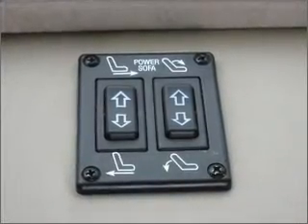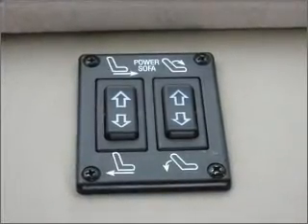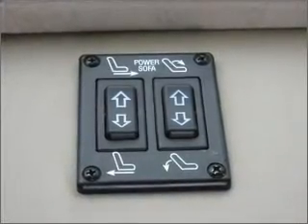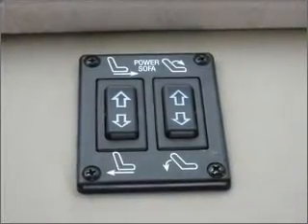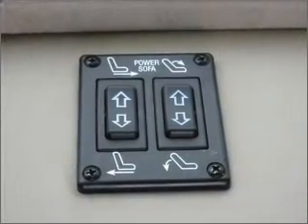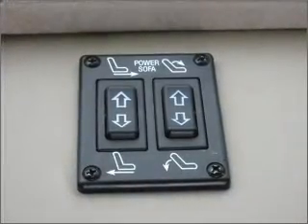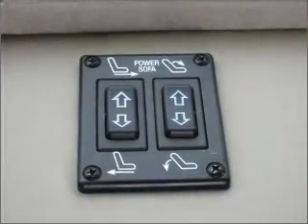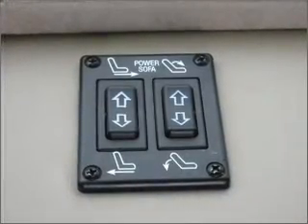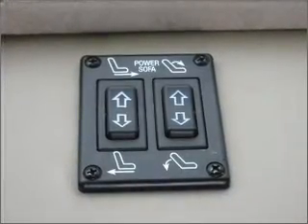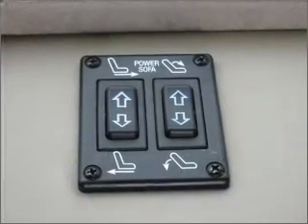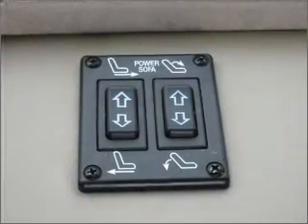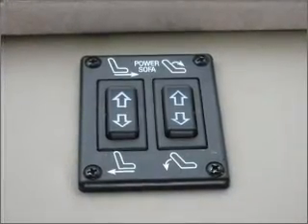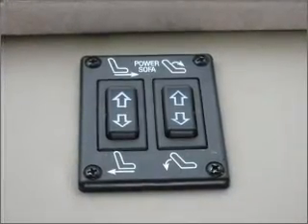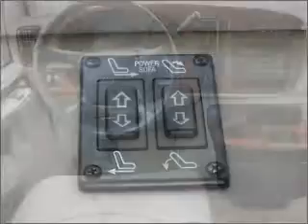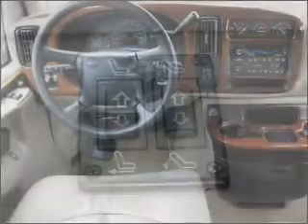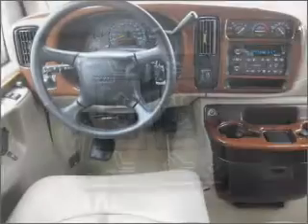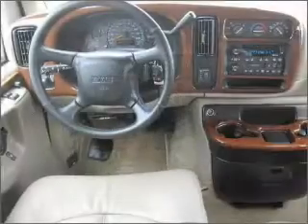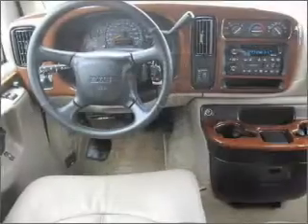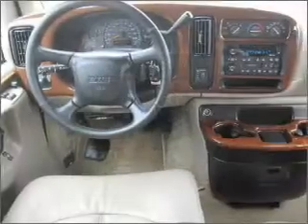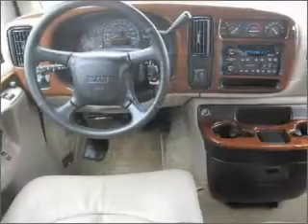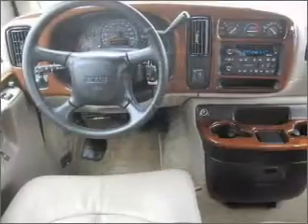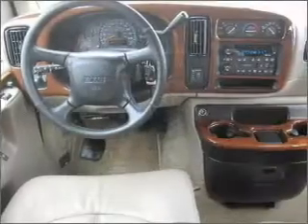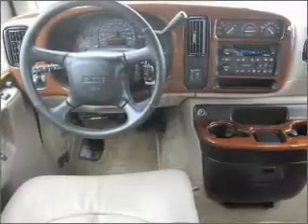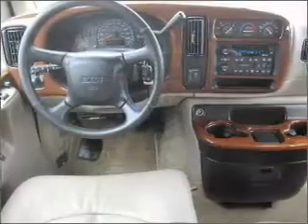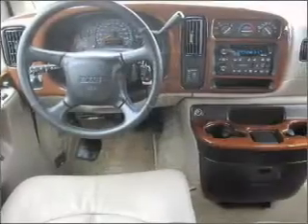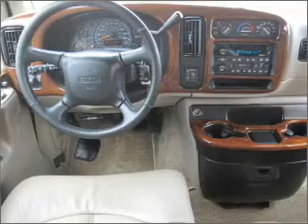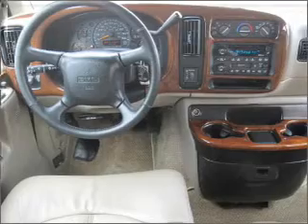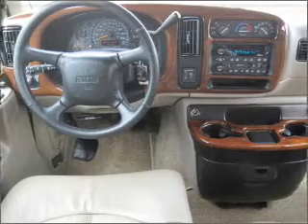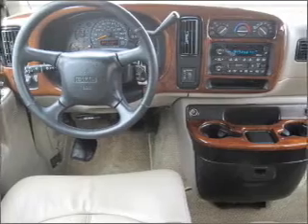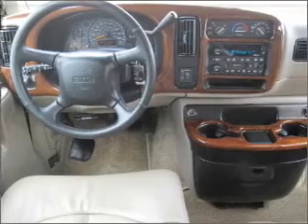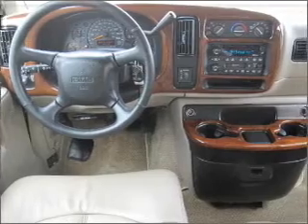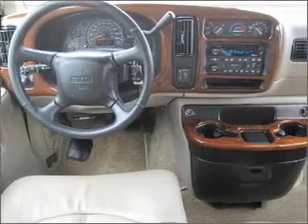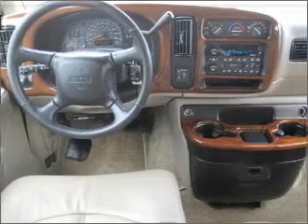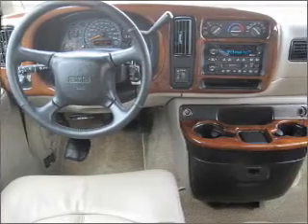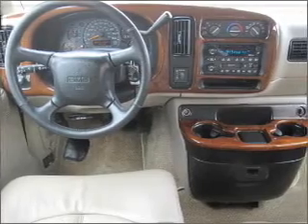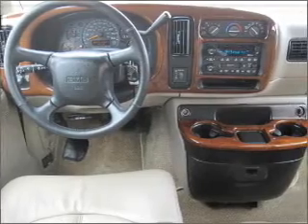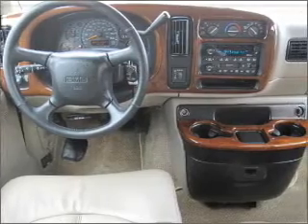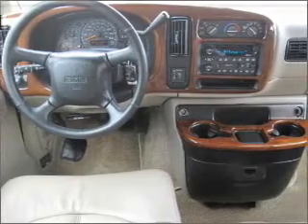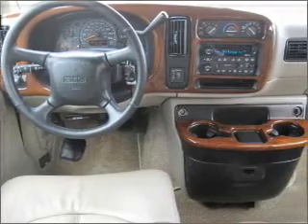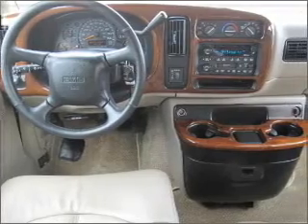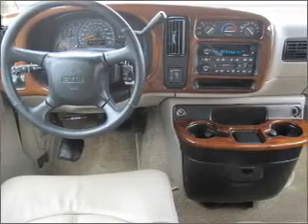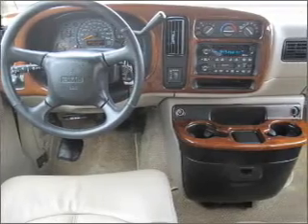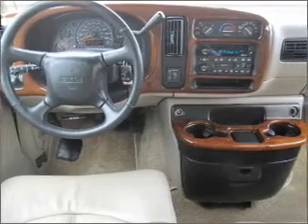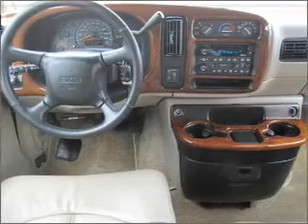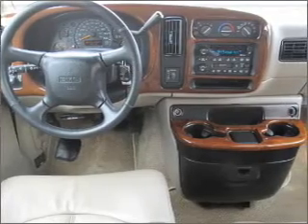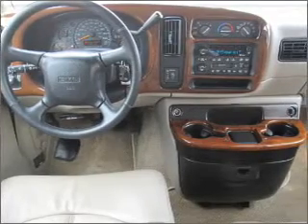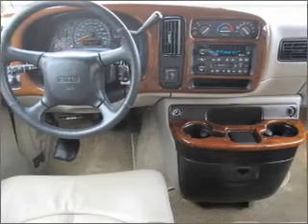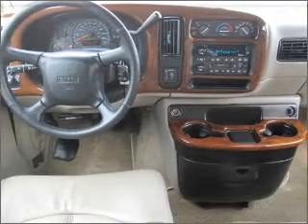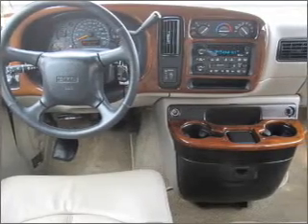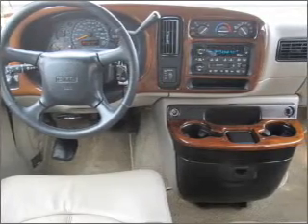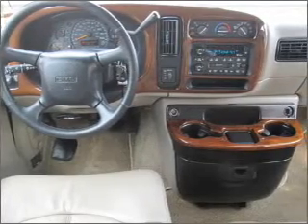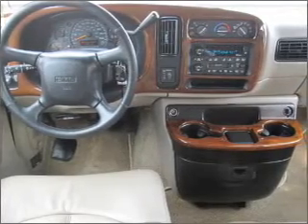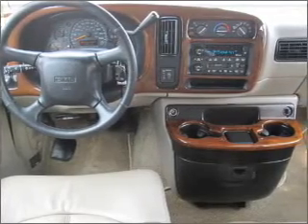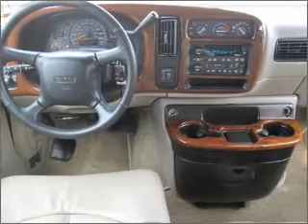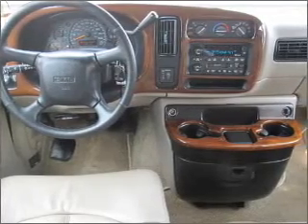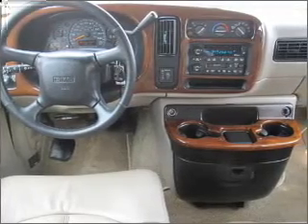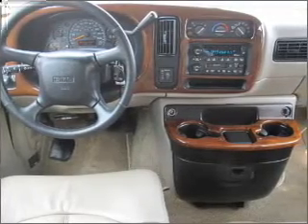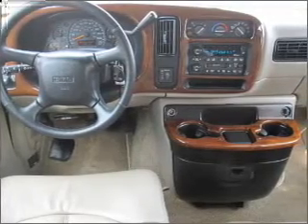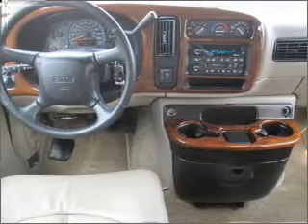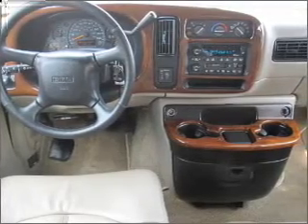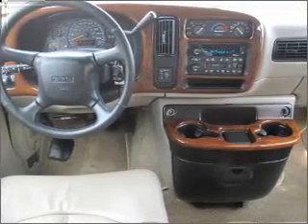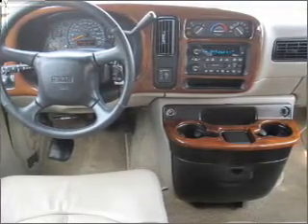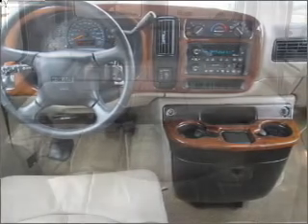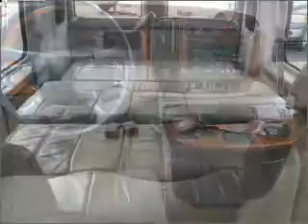We would love to talk to you more about this Savana G1500. Please contact us for more information.